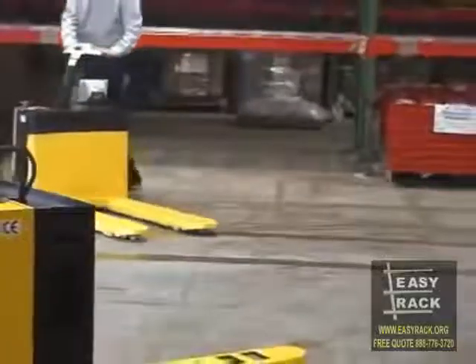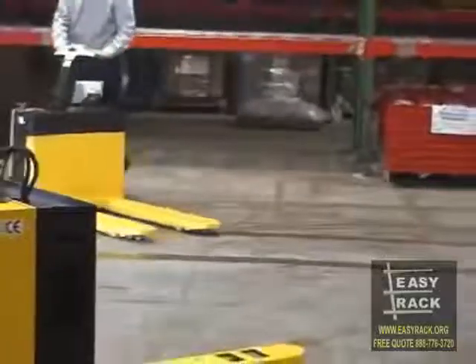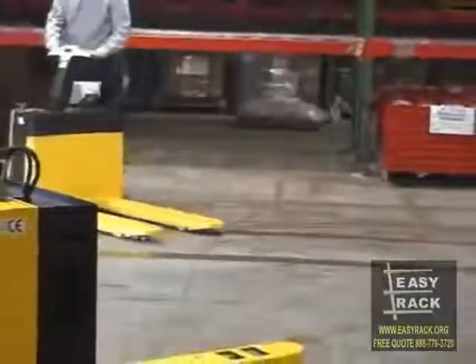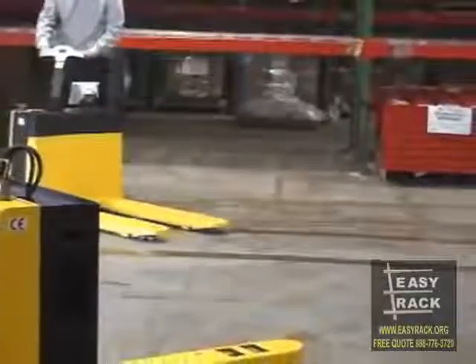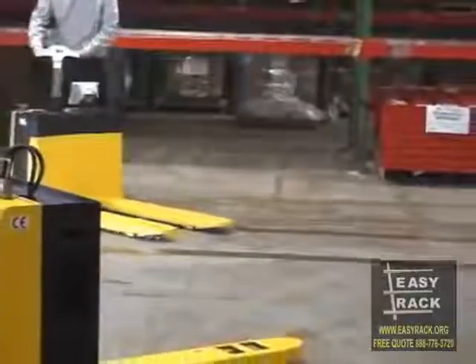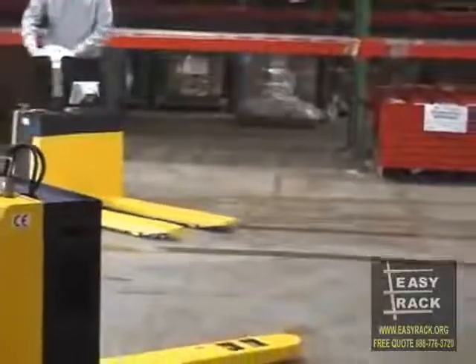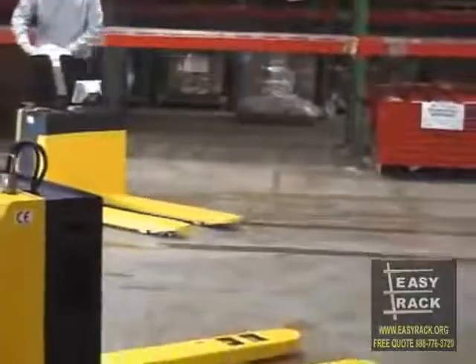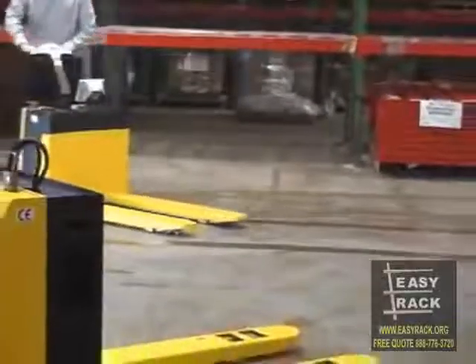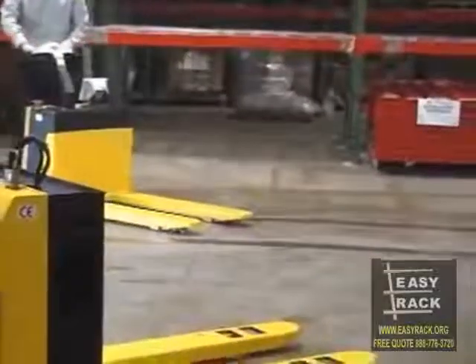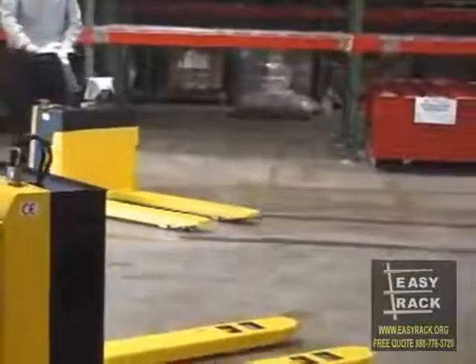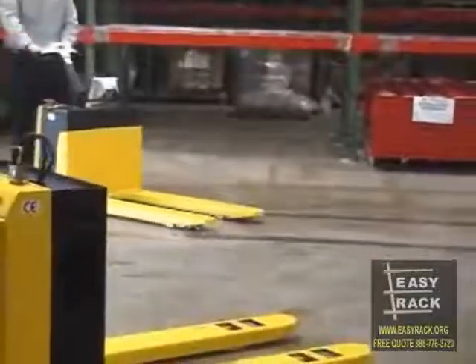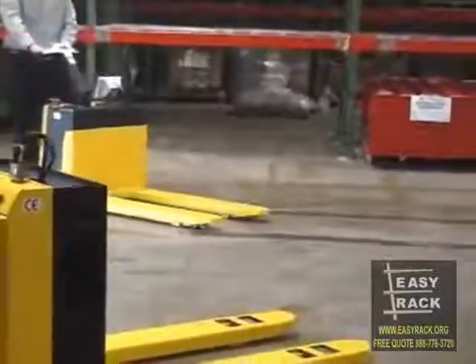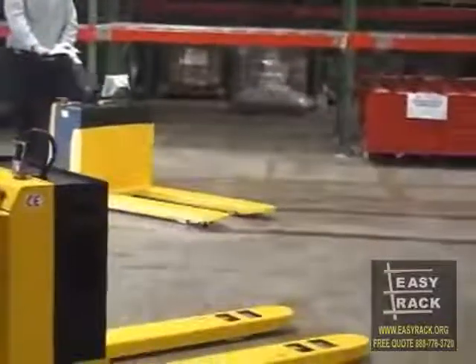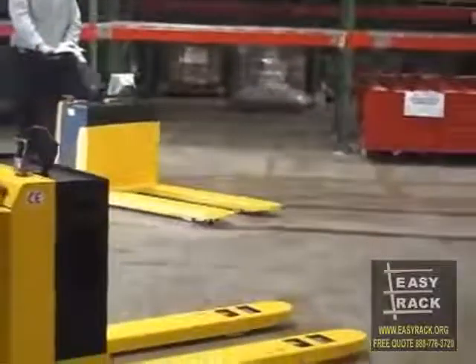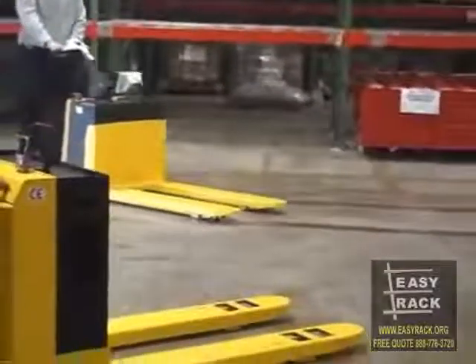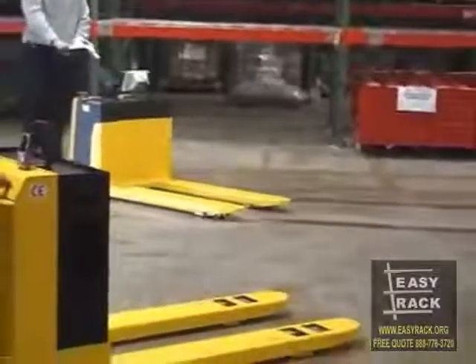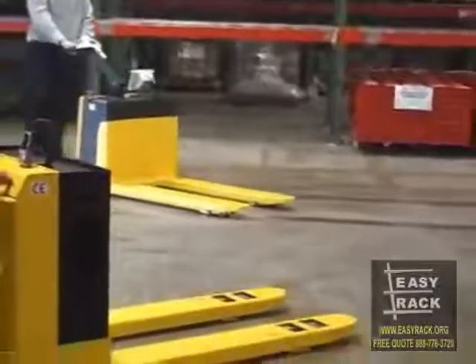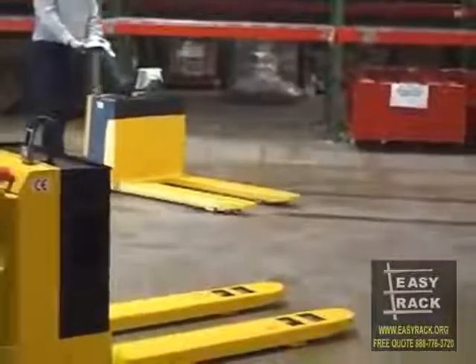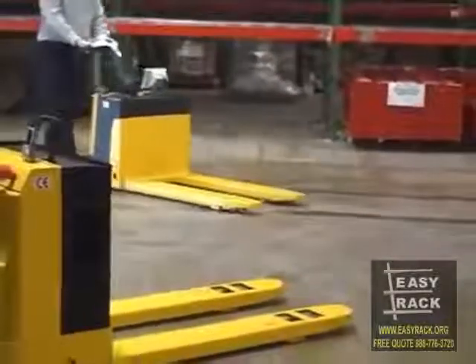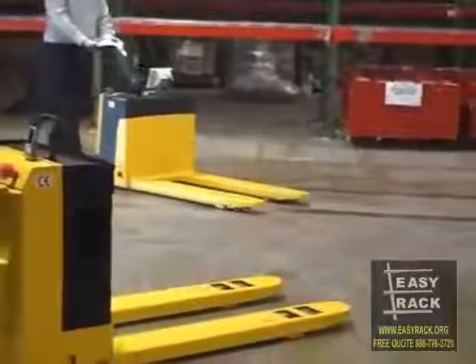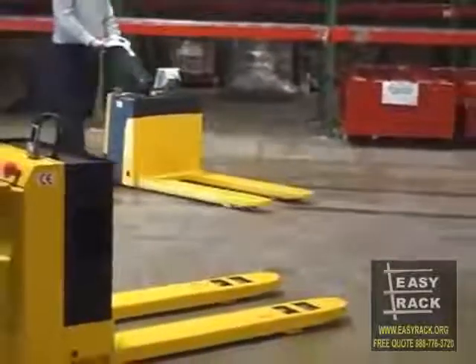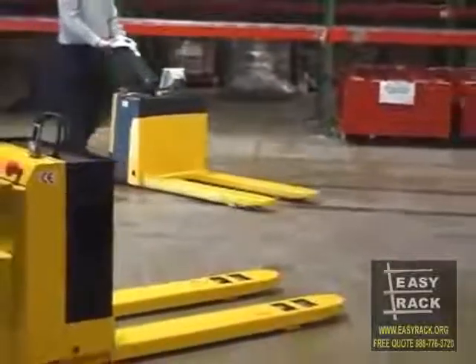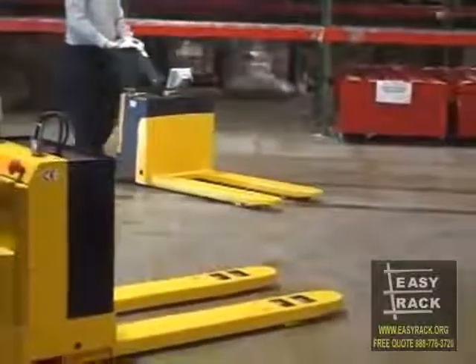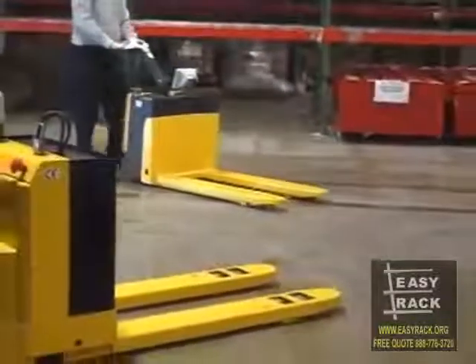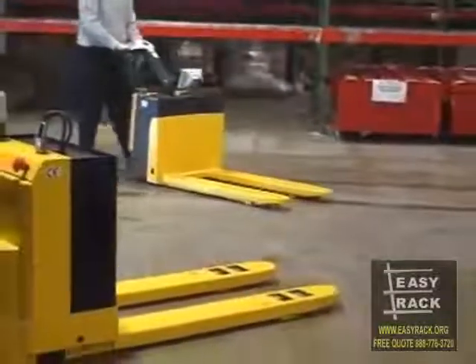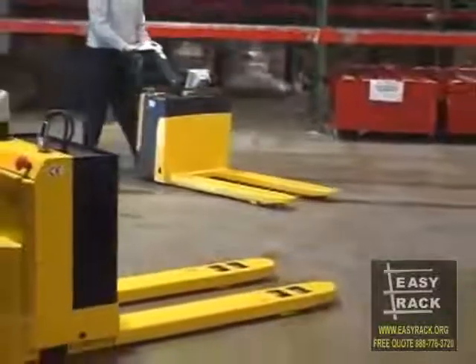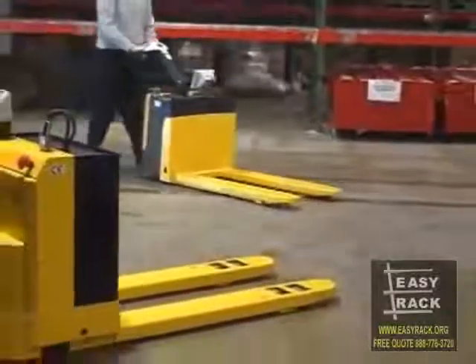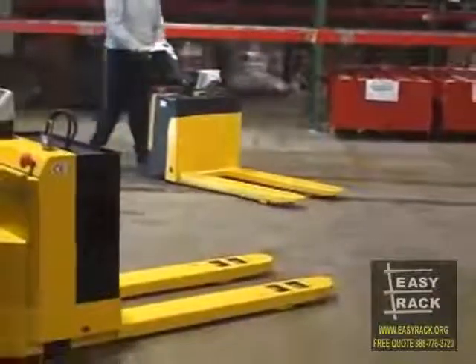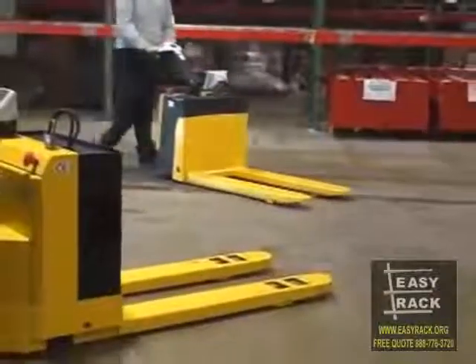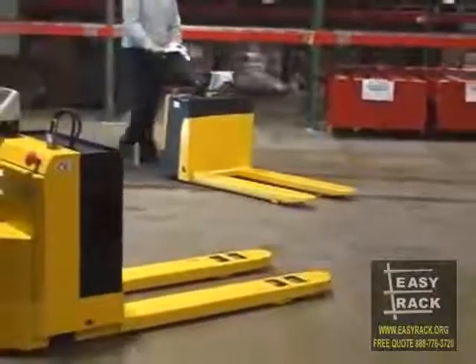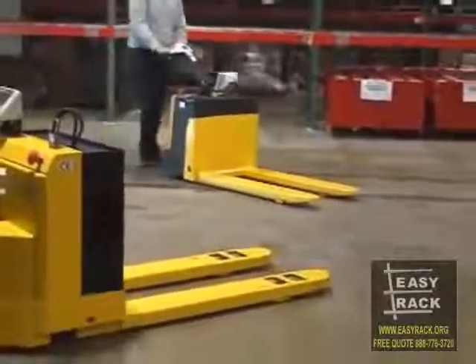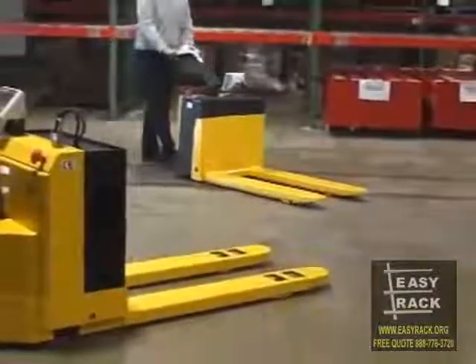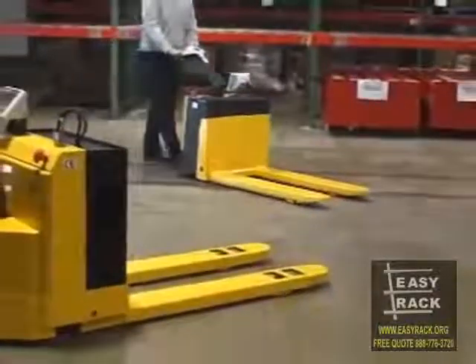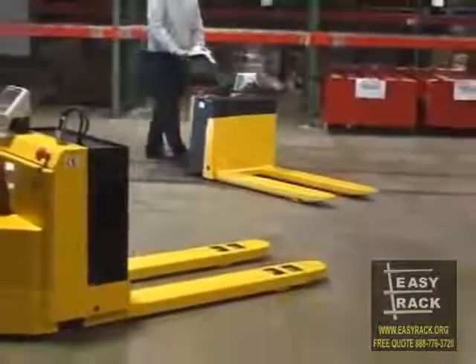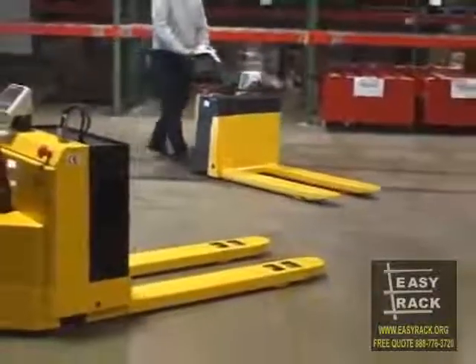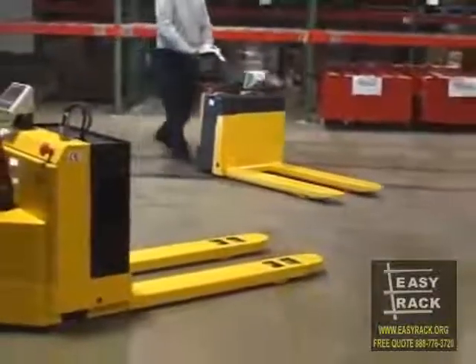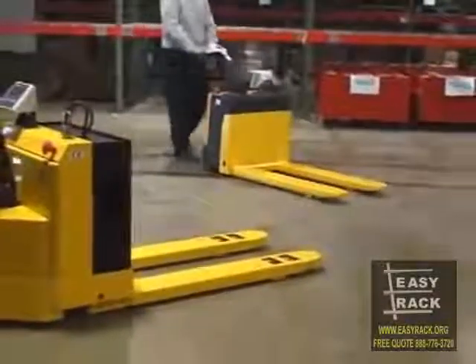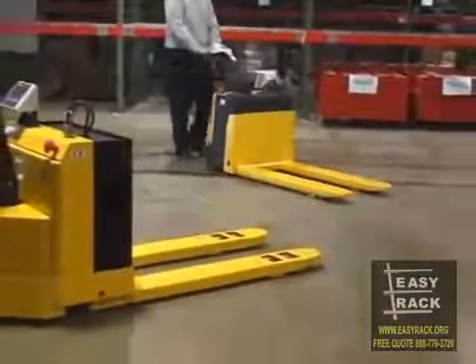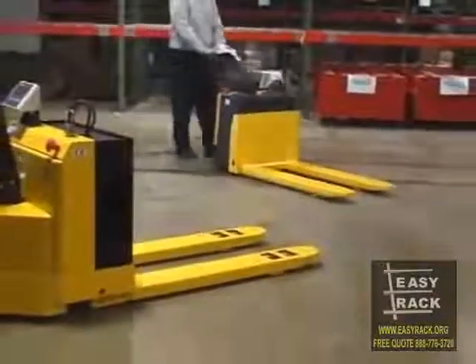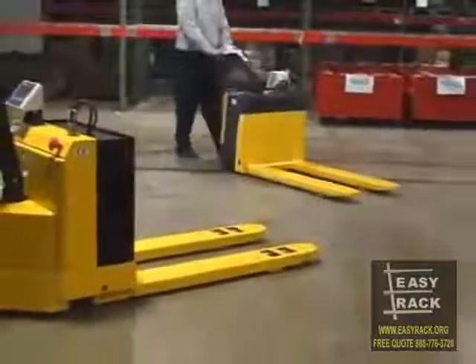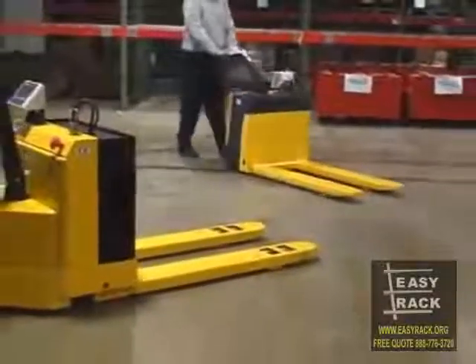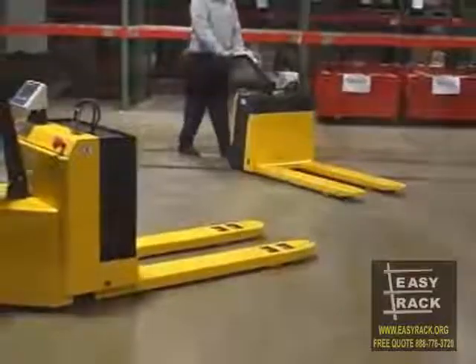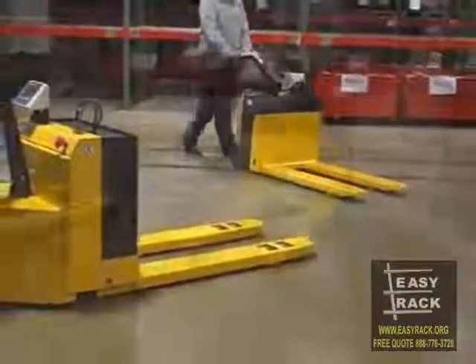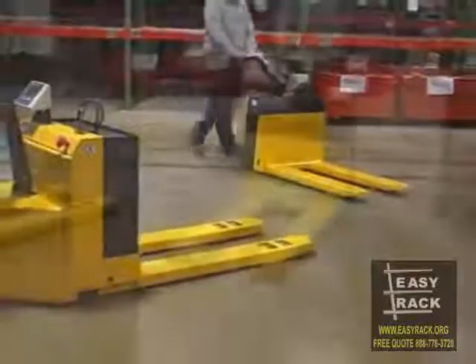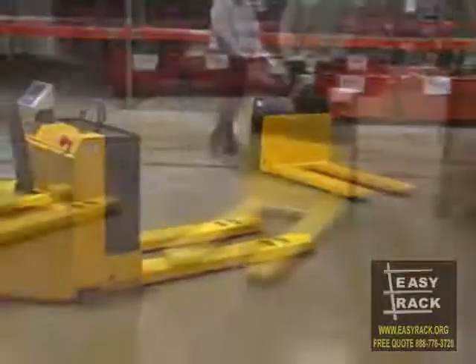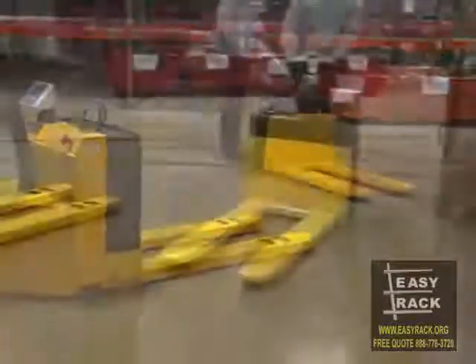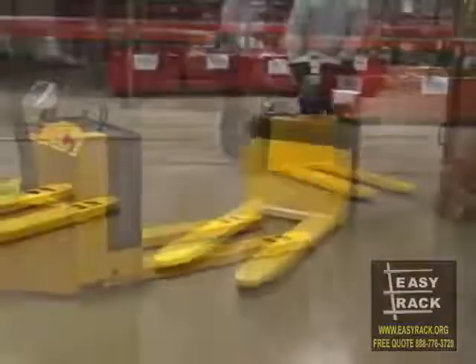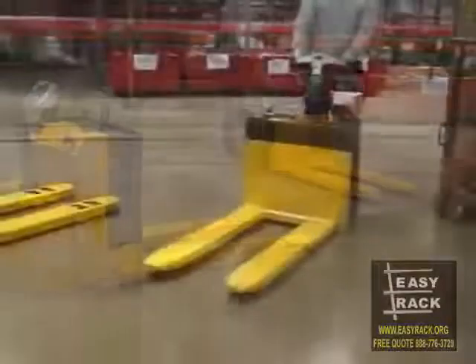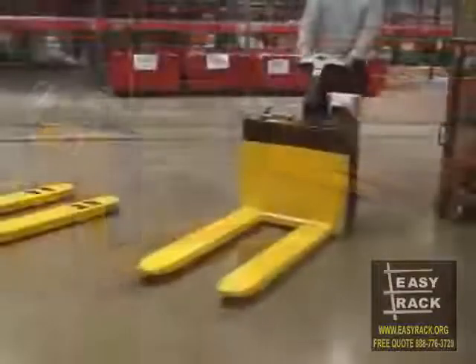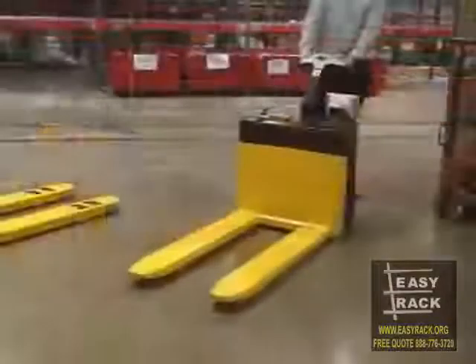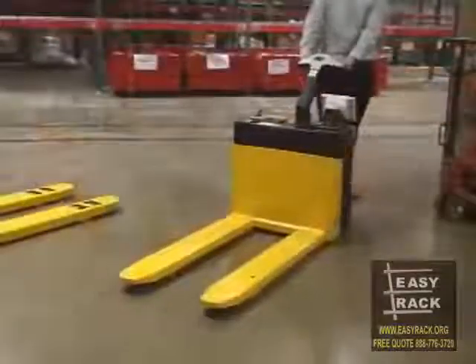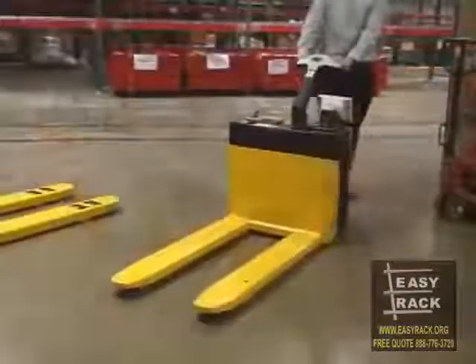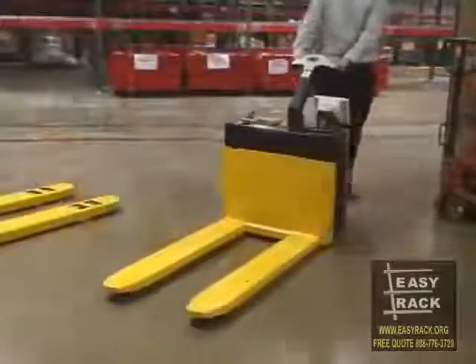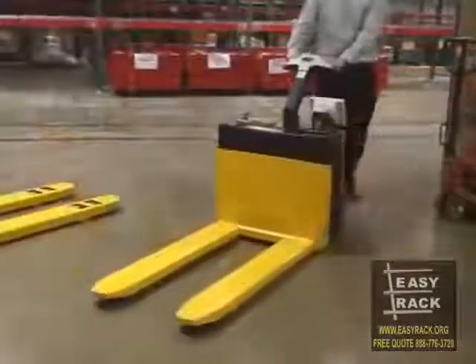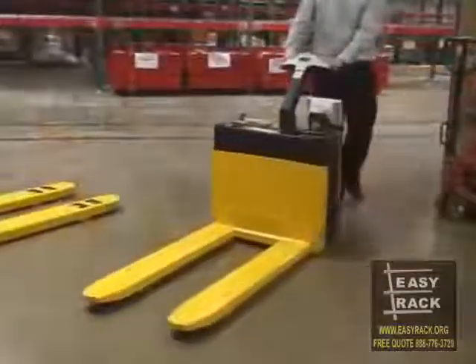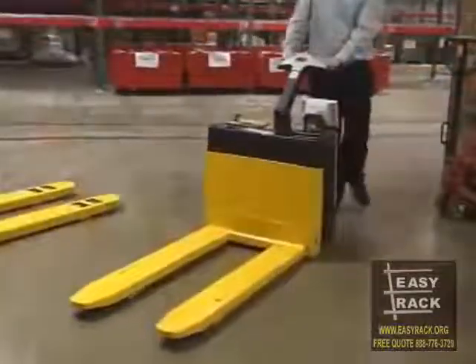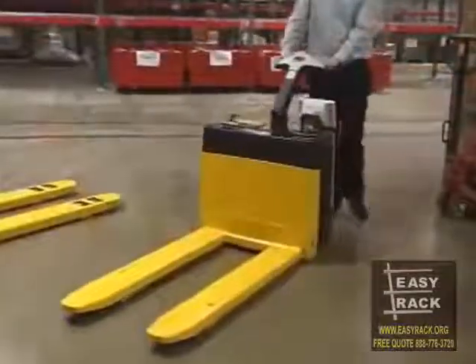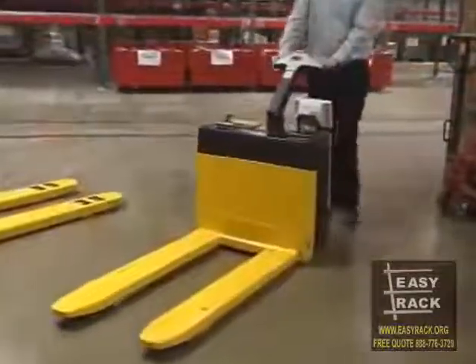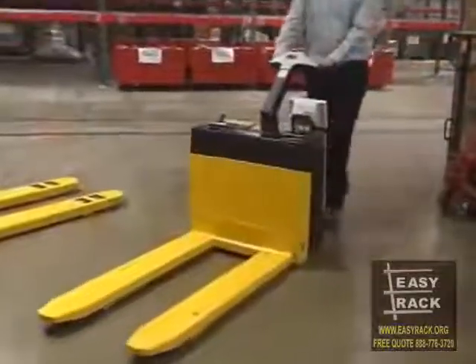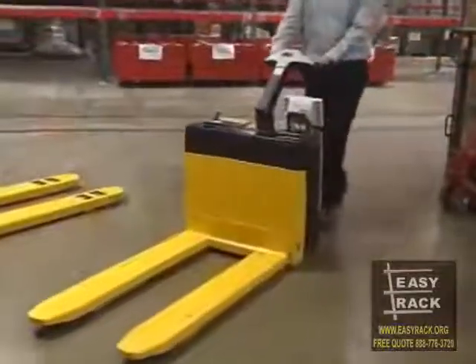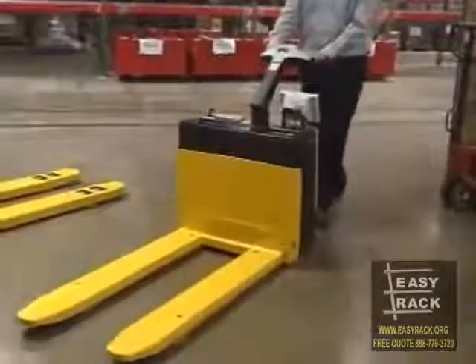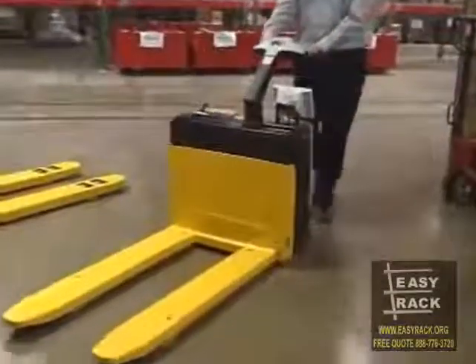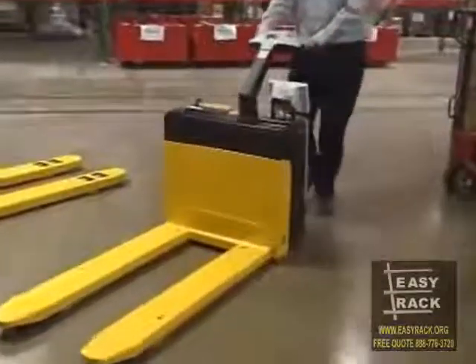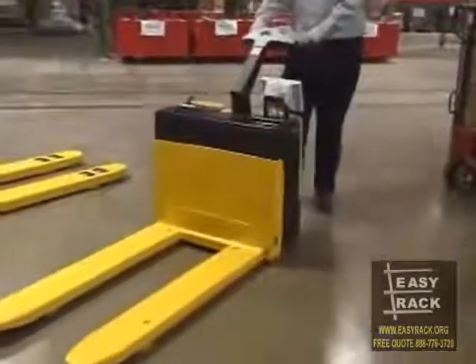Just when you thought our electric pallet trucks couldn't get any more convenient, we're pleased to introduce our electric pallet trucks with scale.